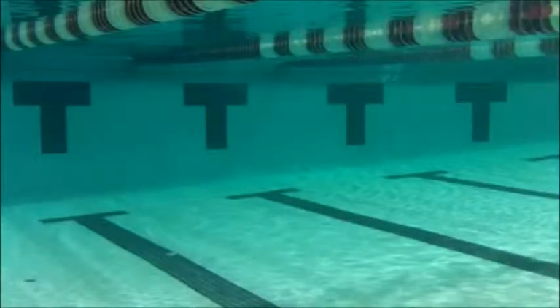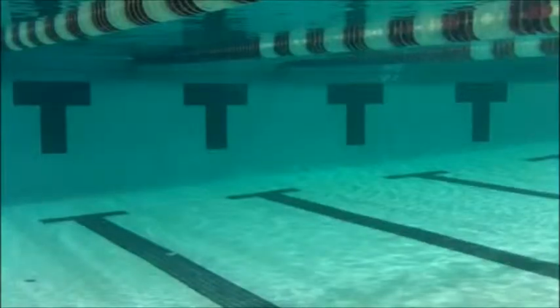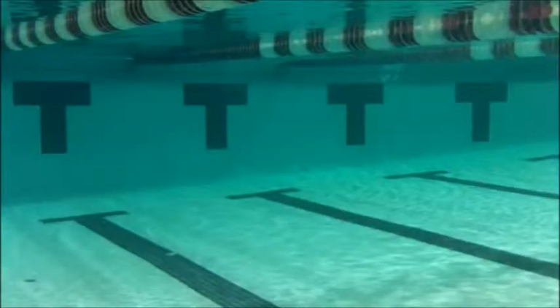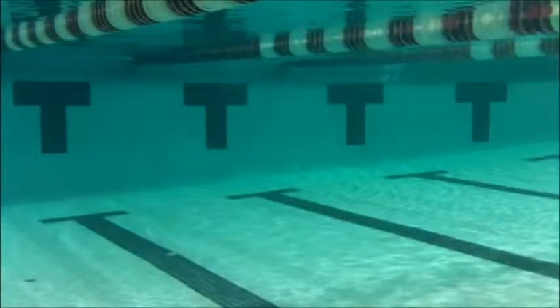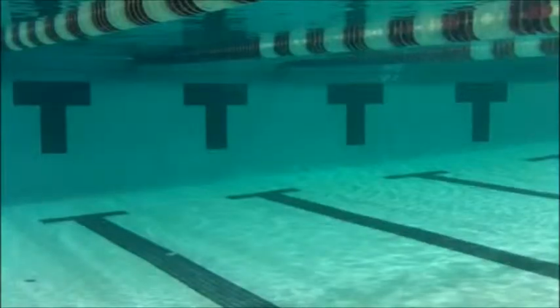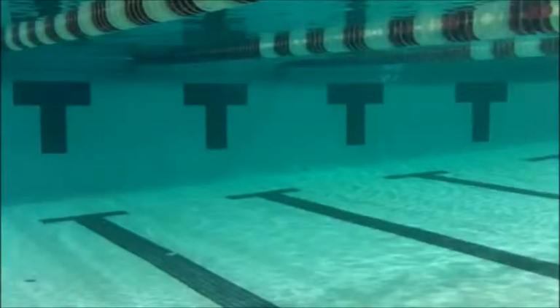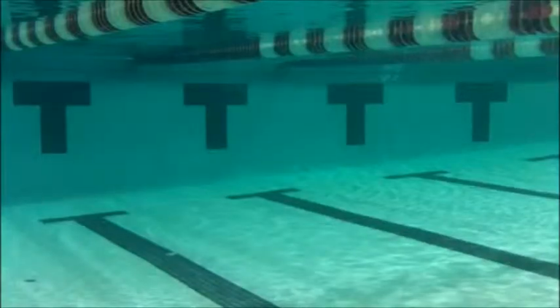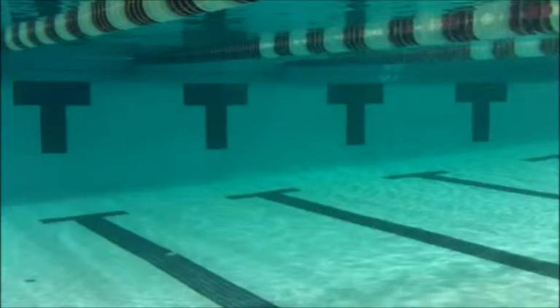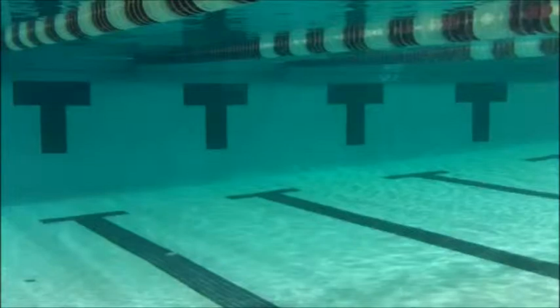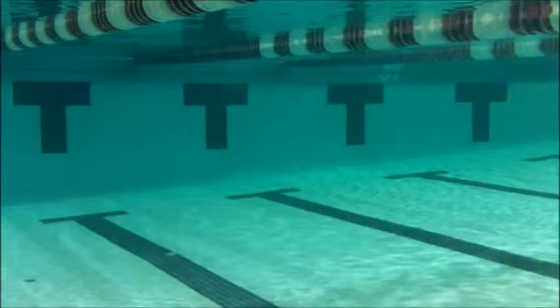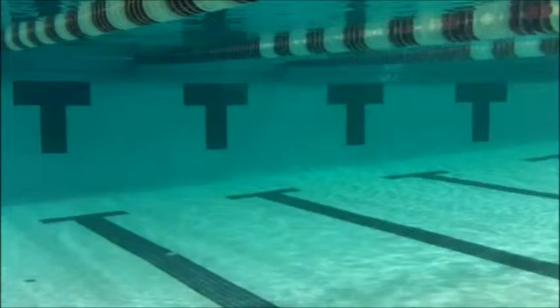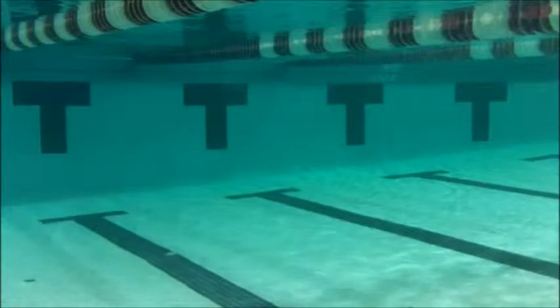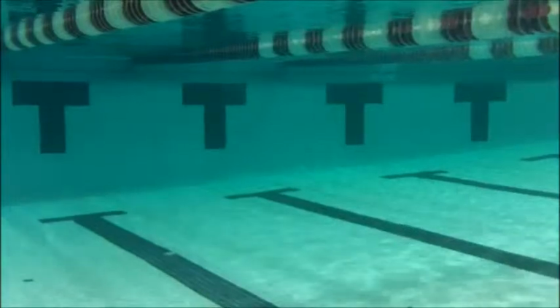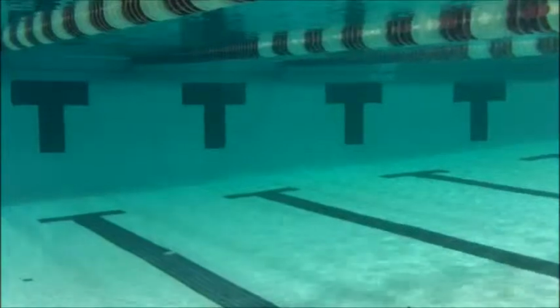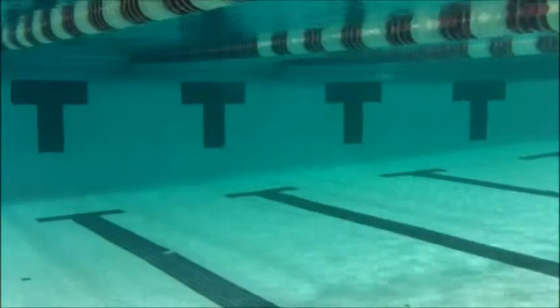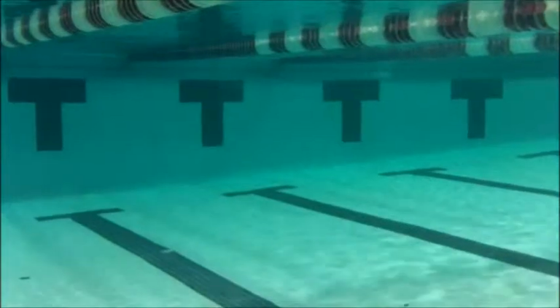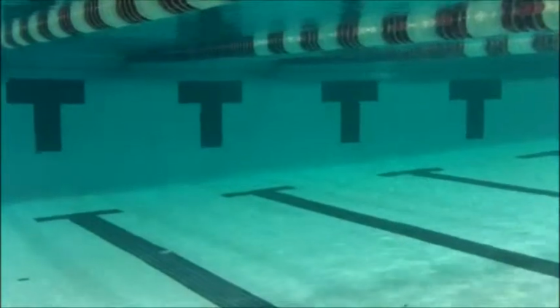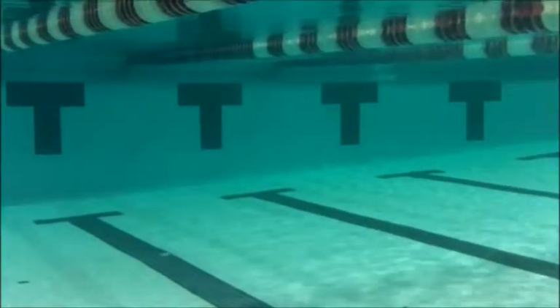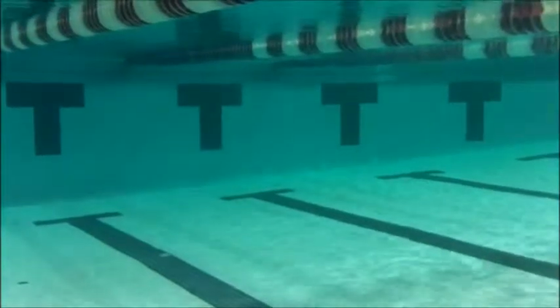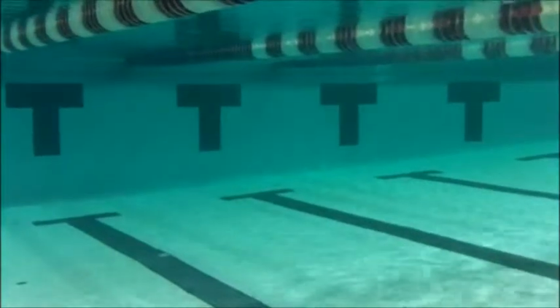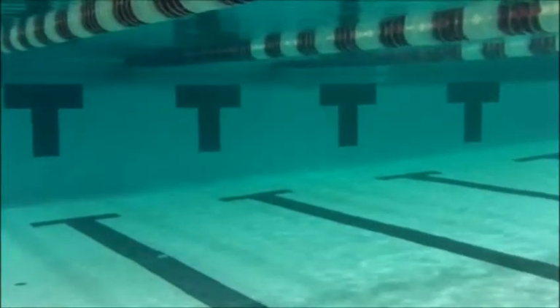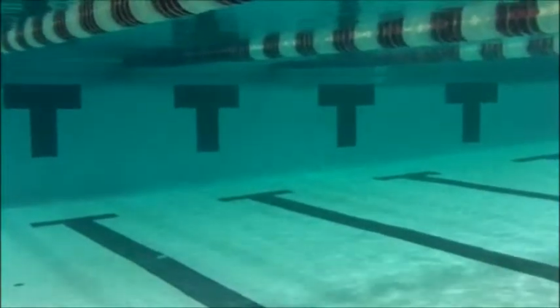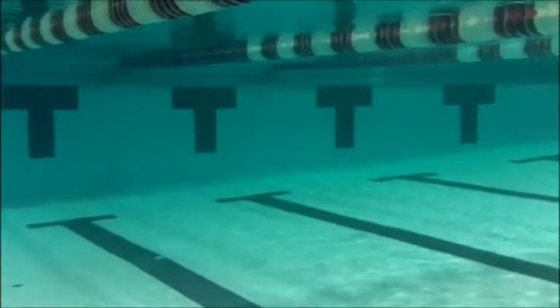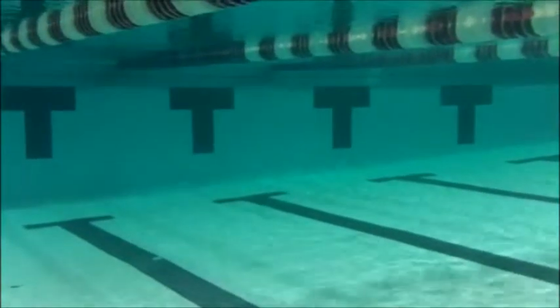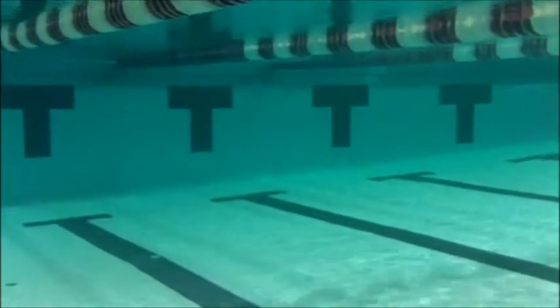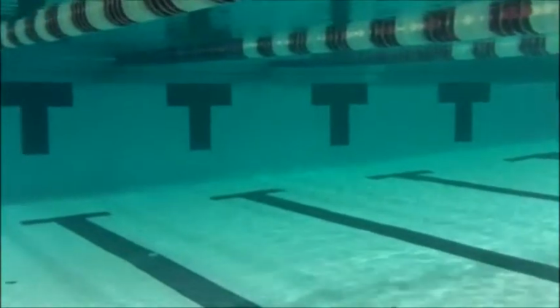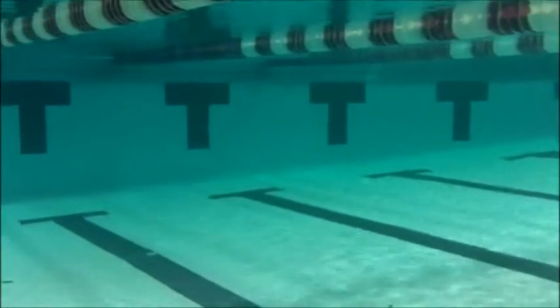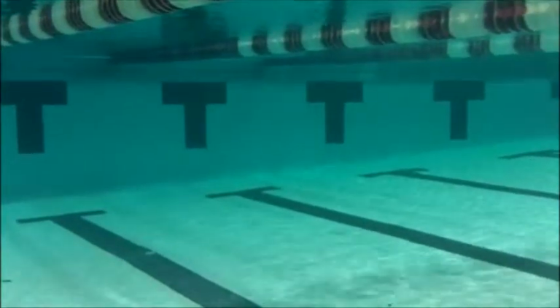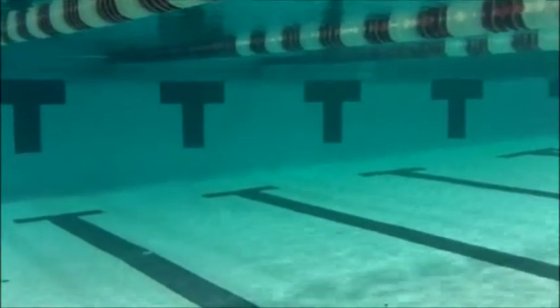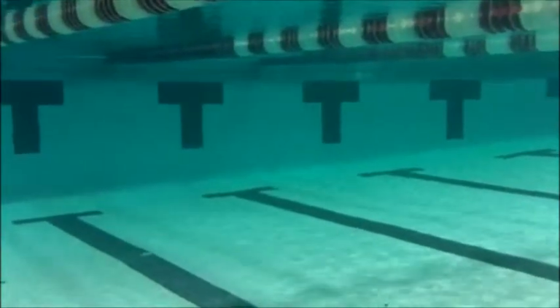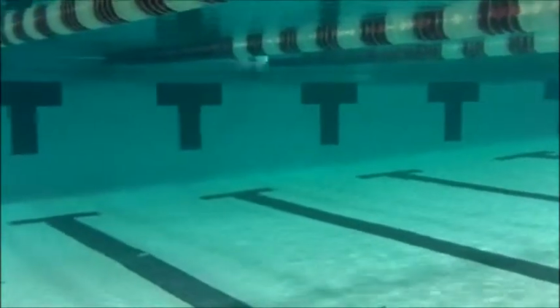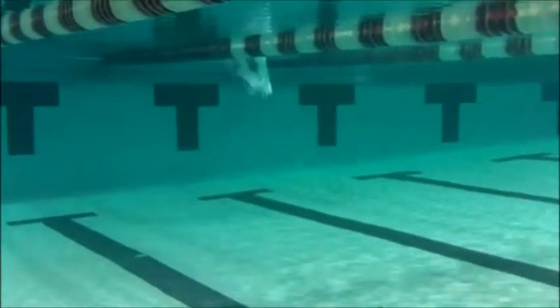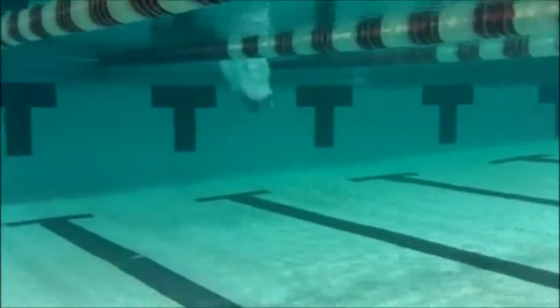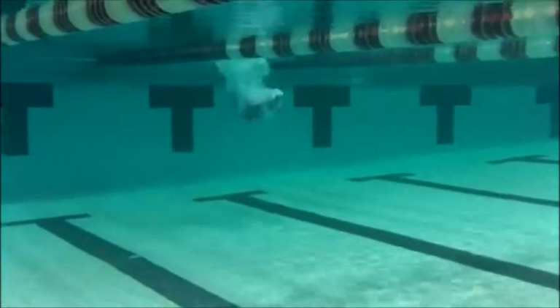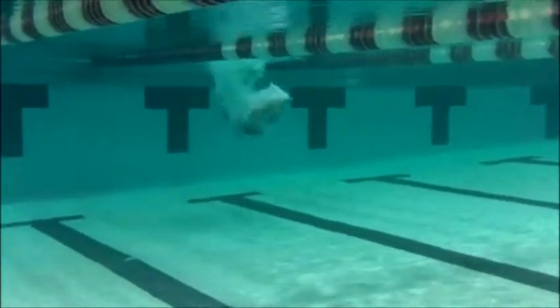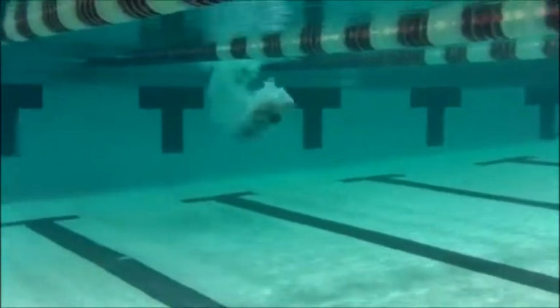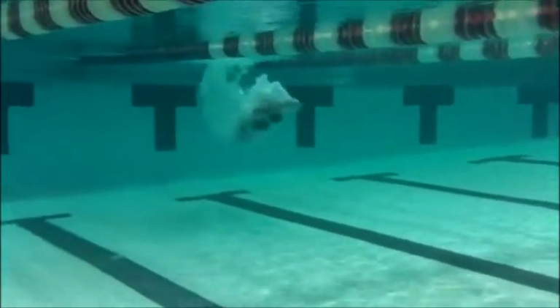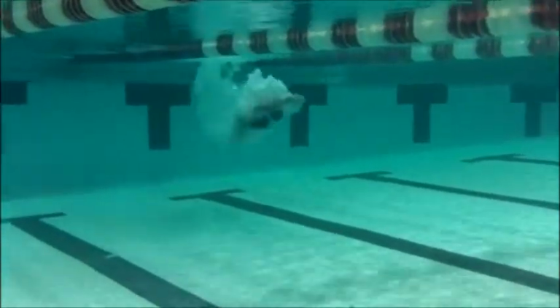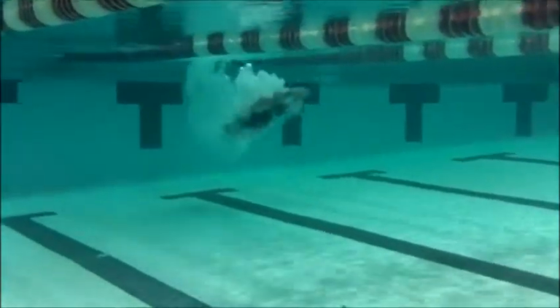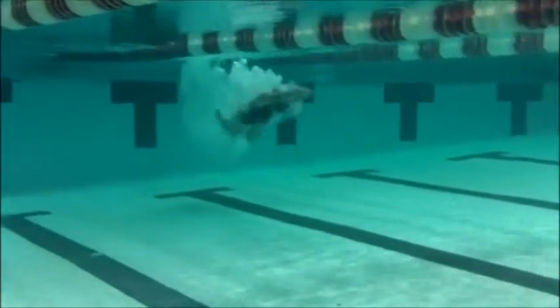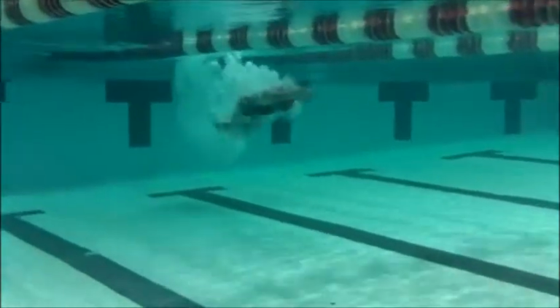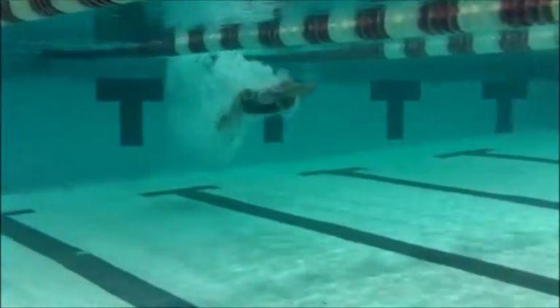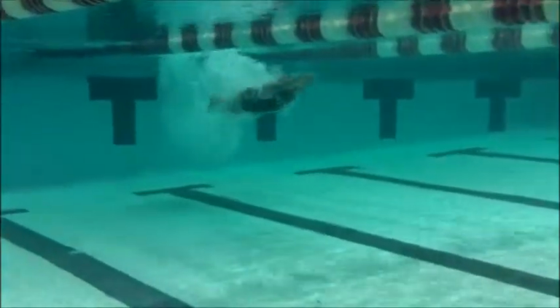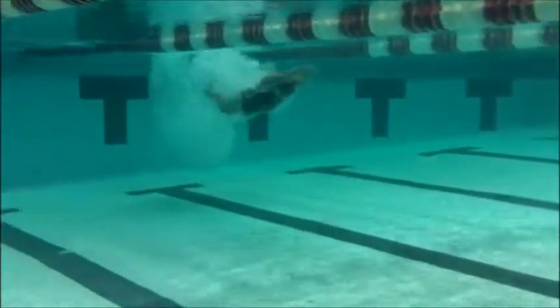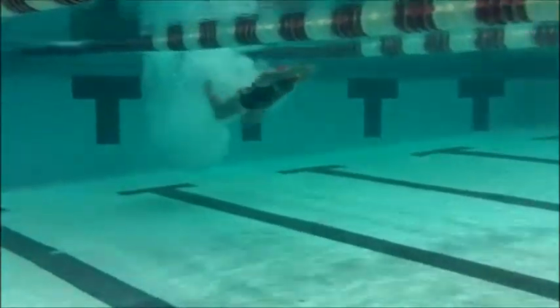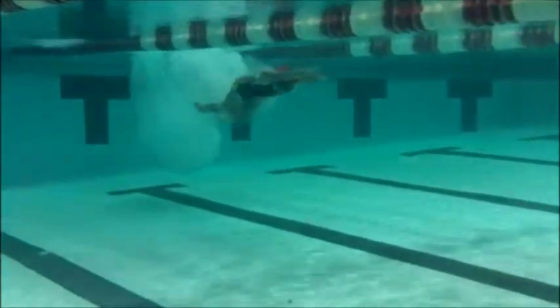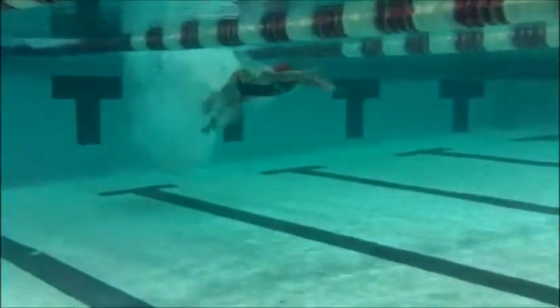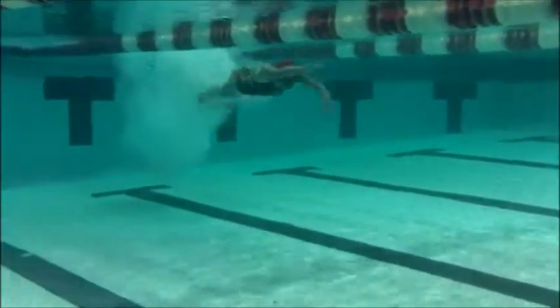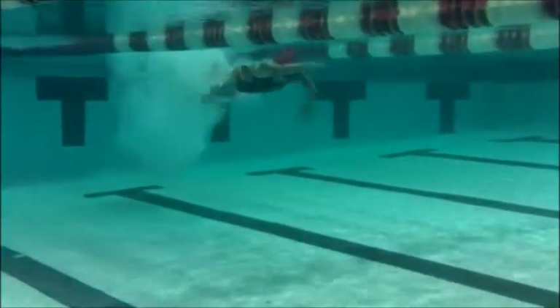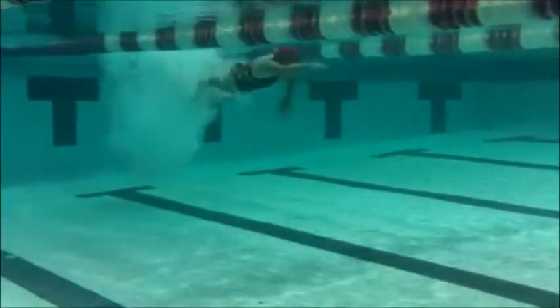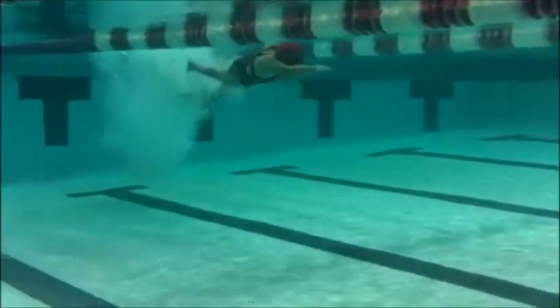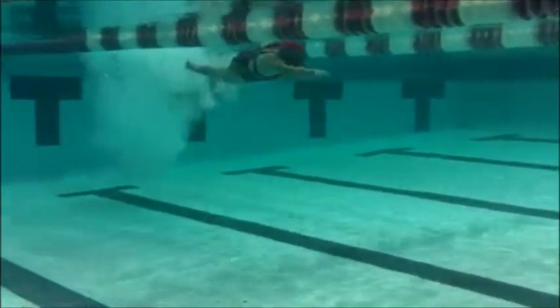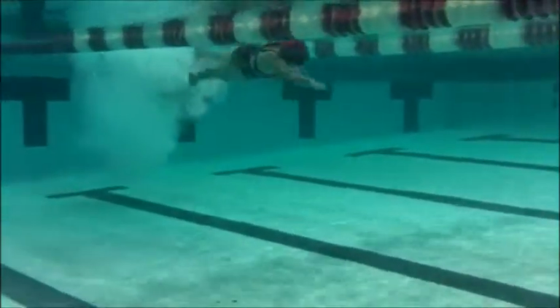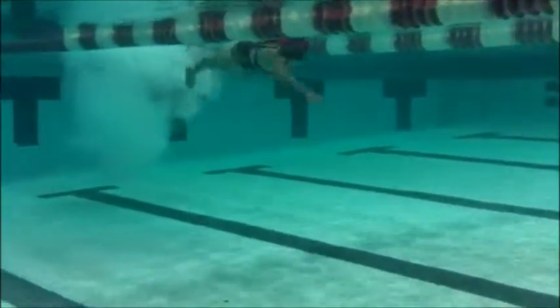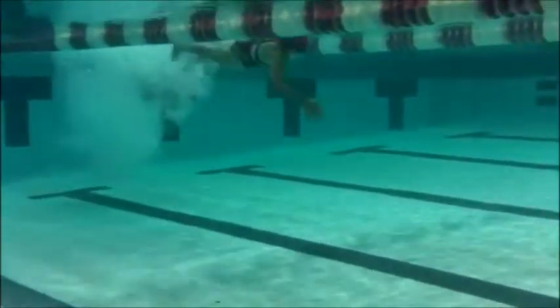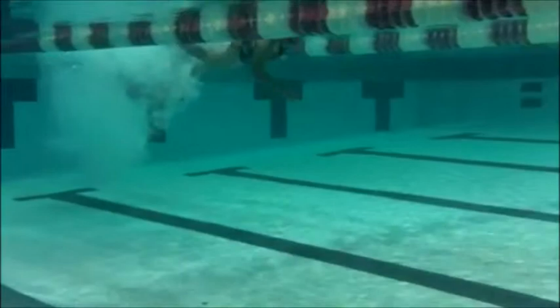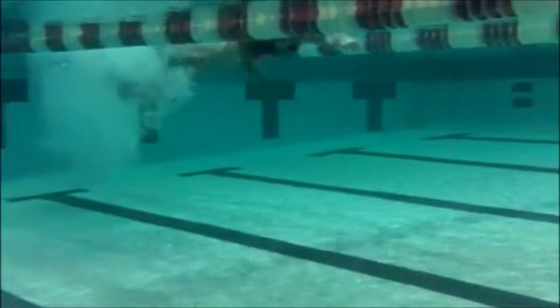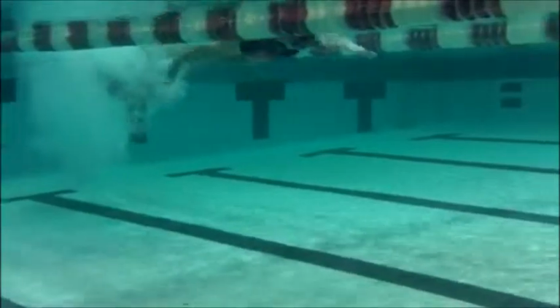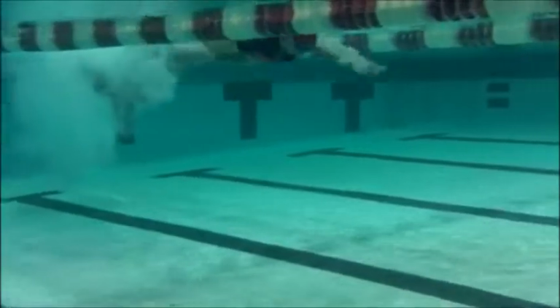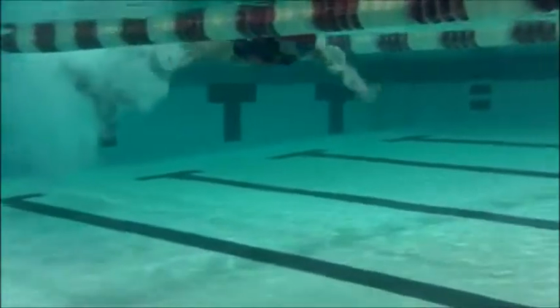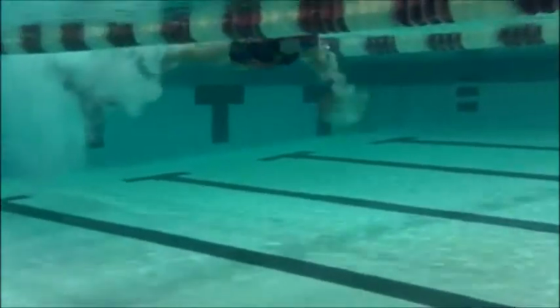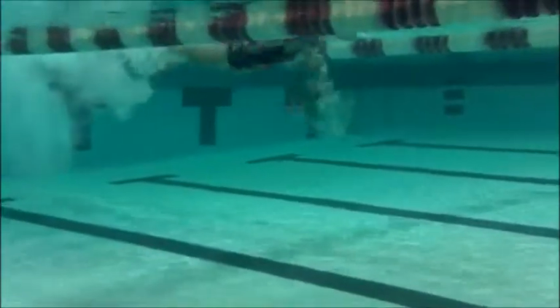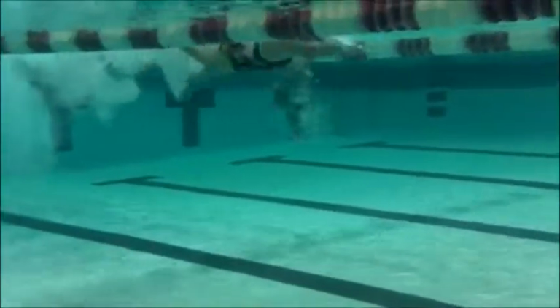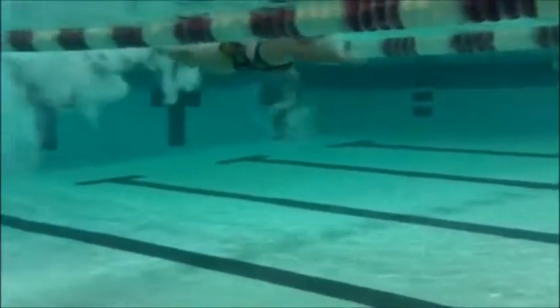We're going to look at Sydney's freestyle. Good dolphin kicks, nice tight streamline.